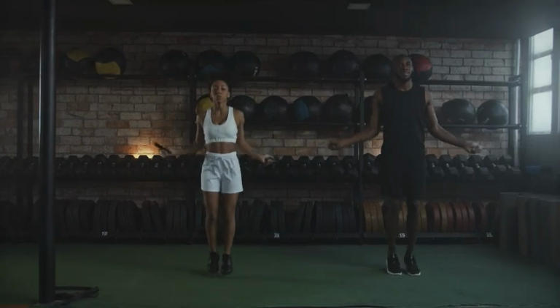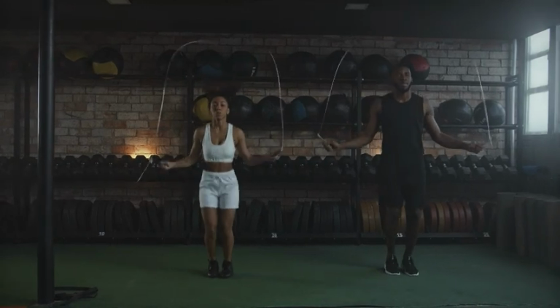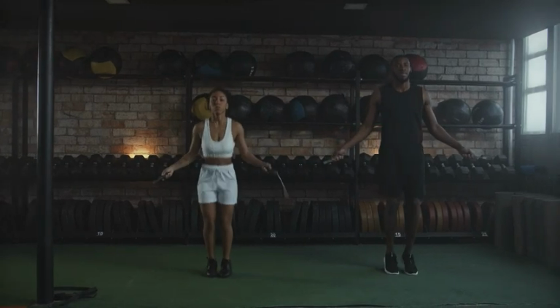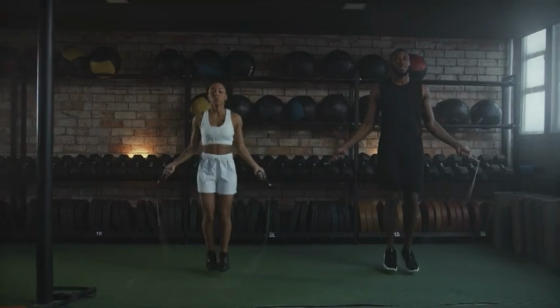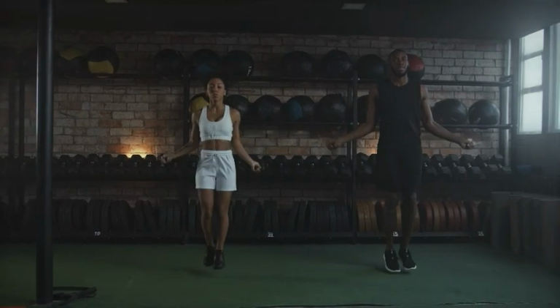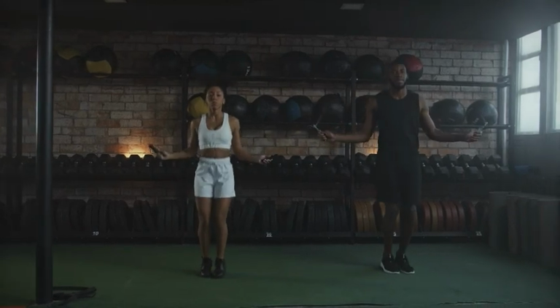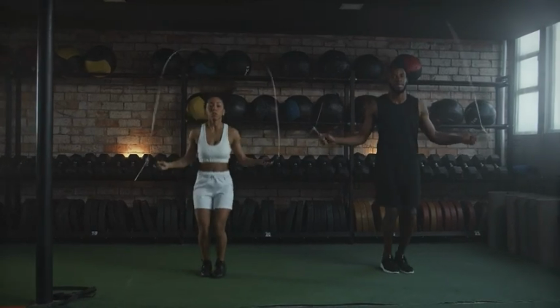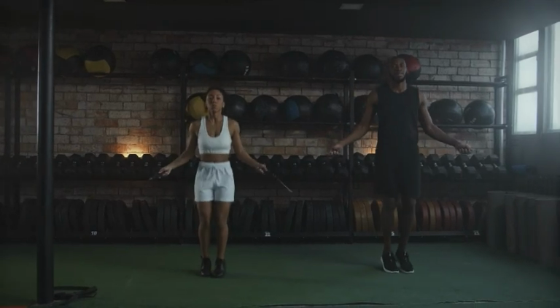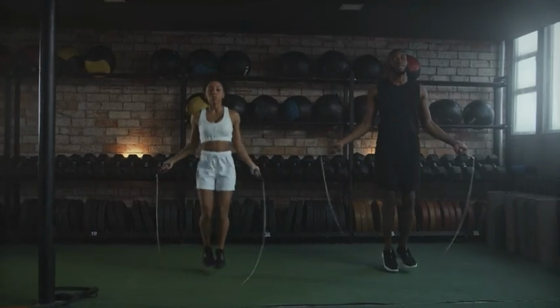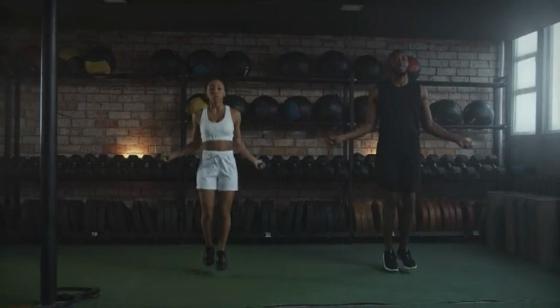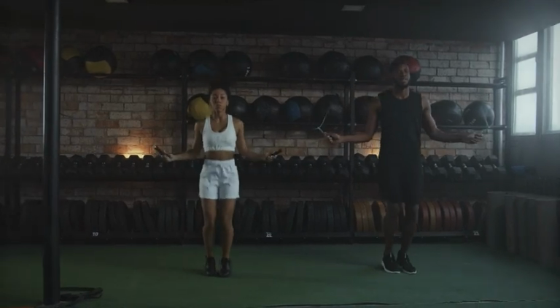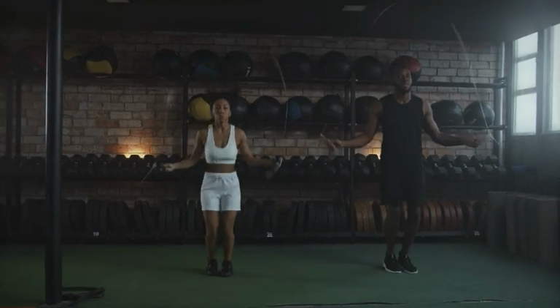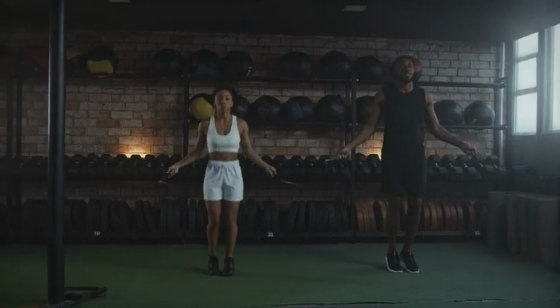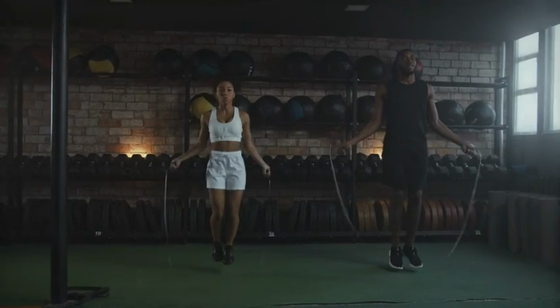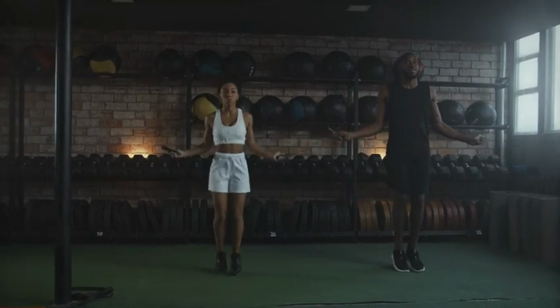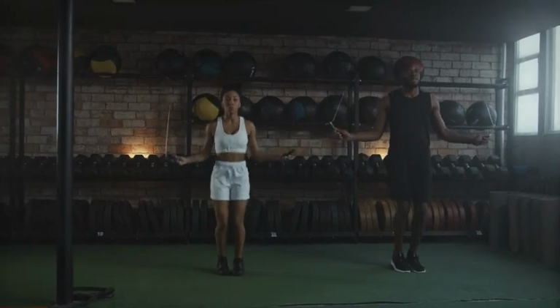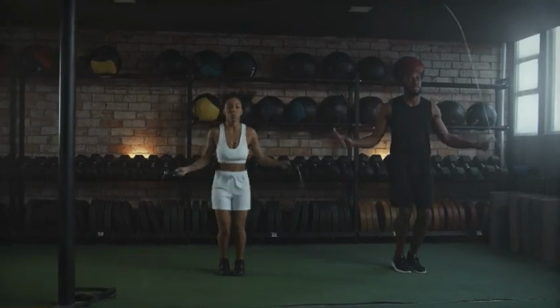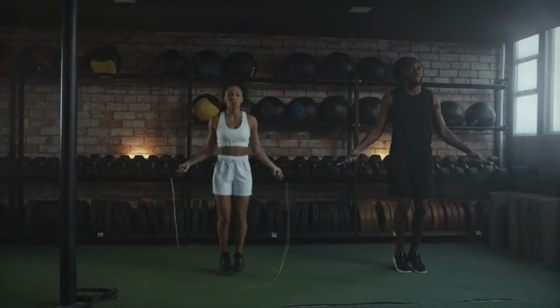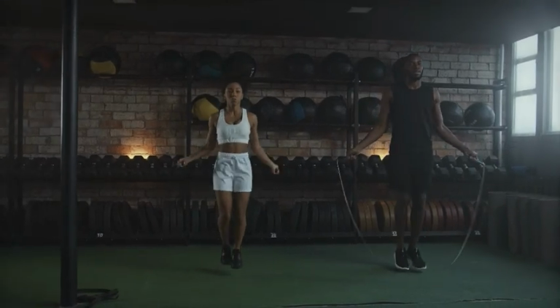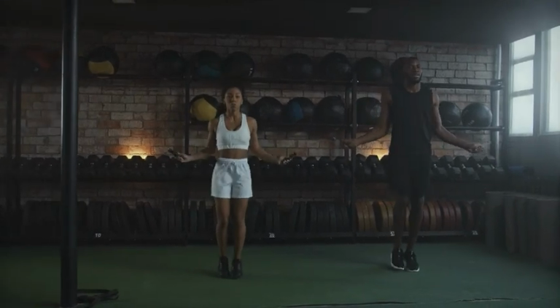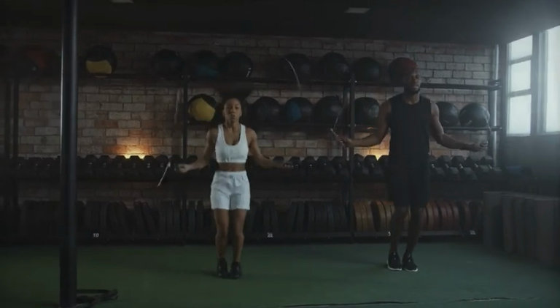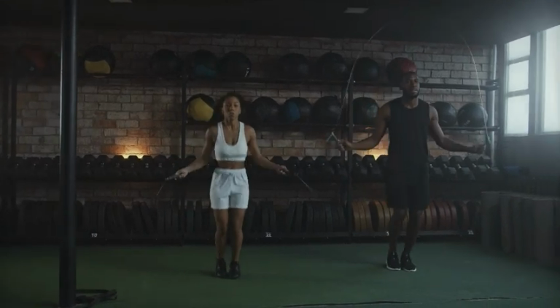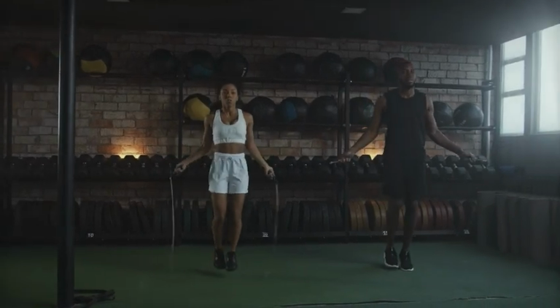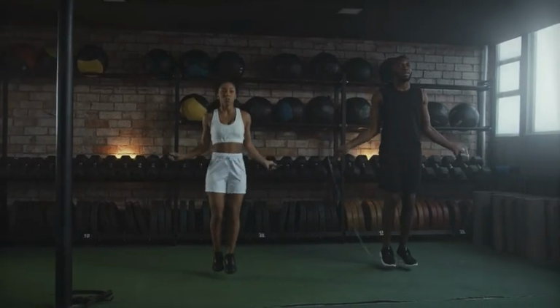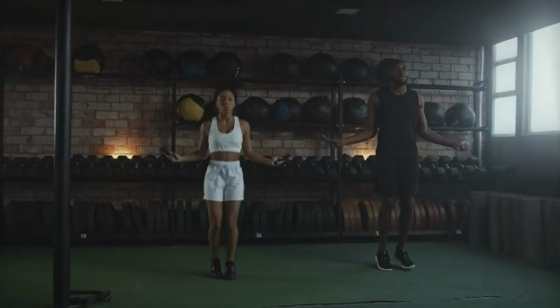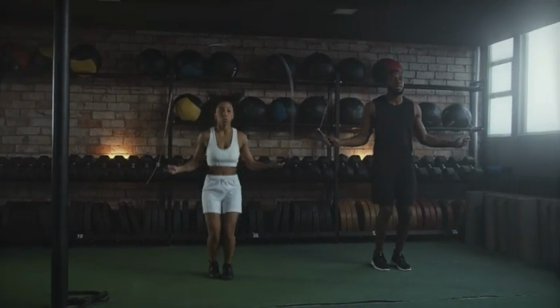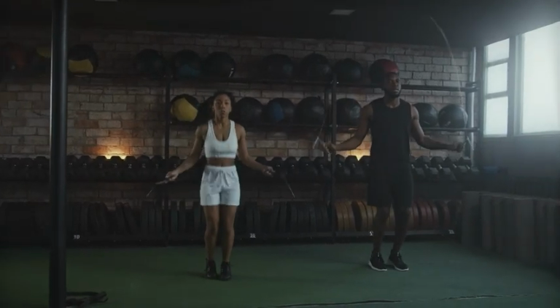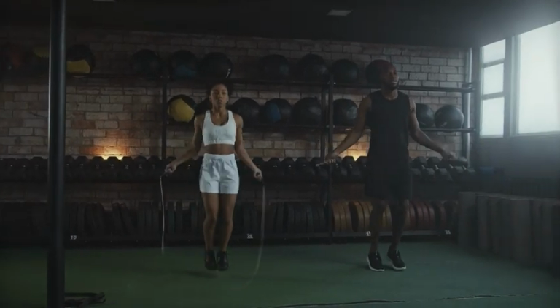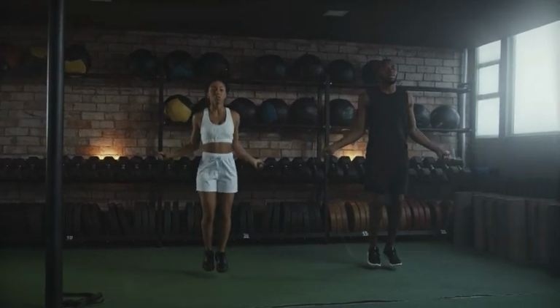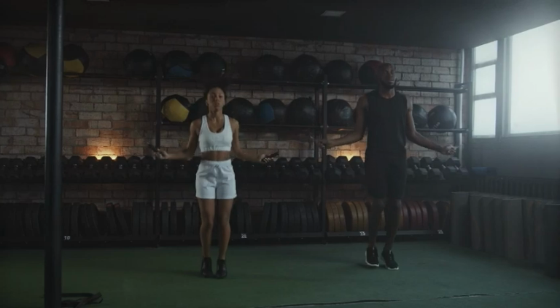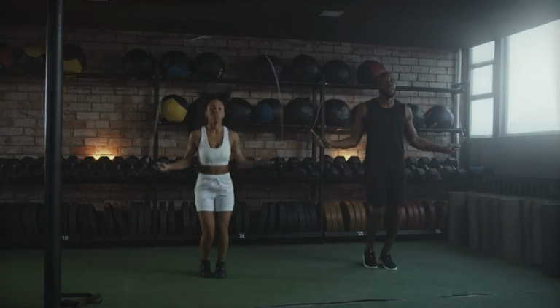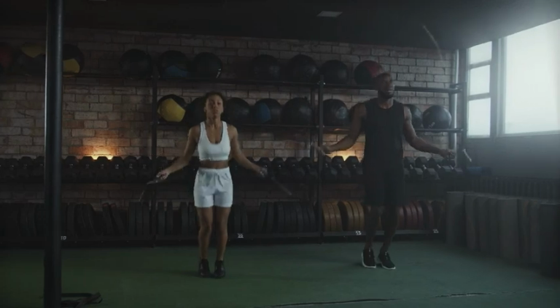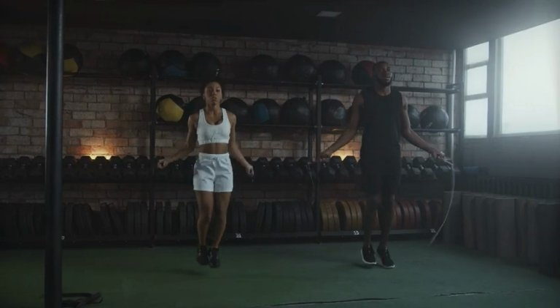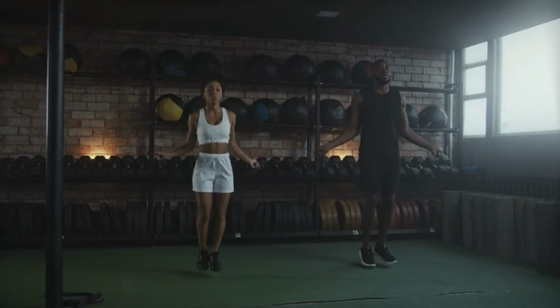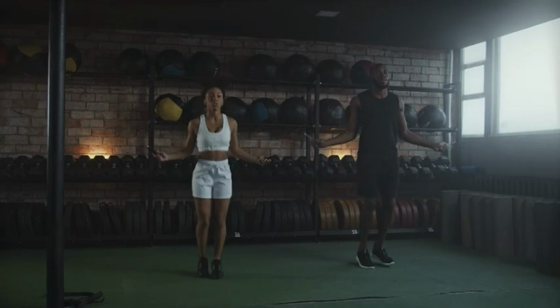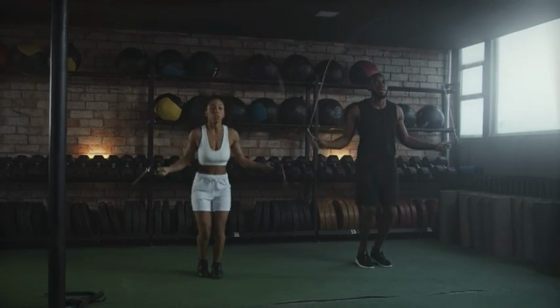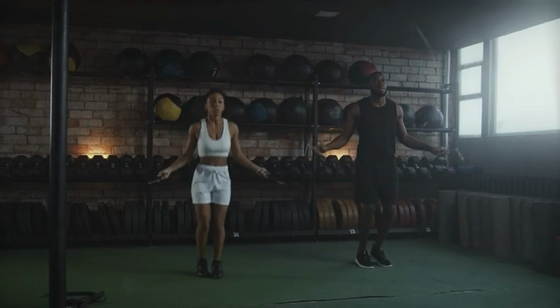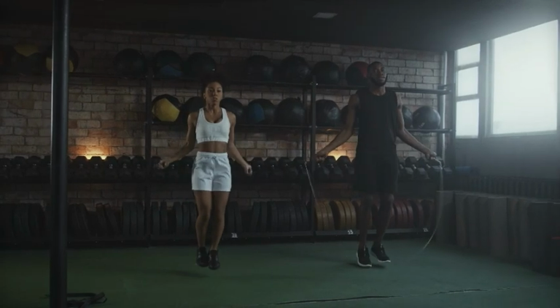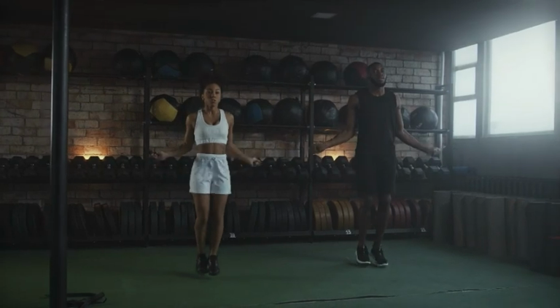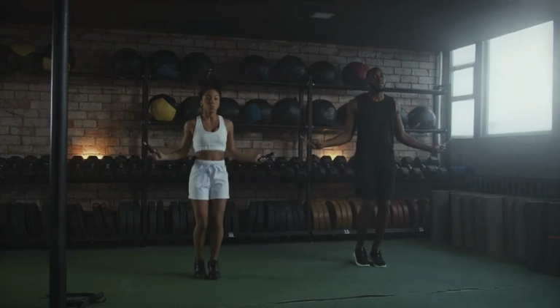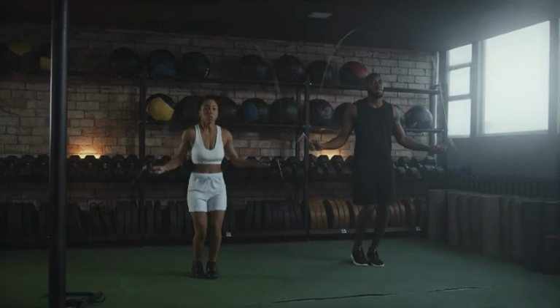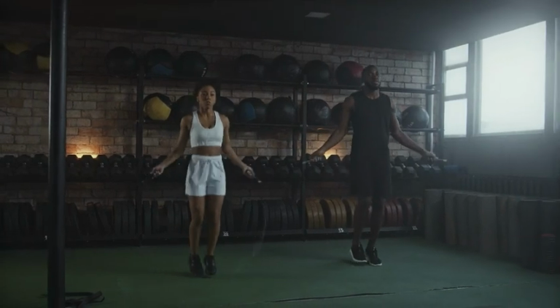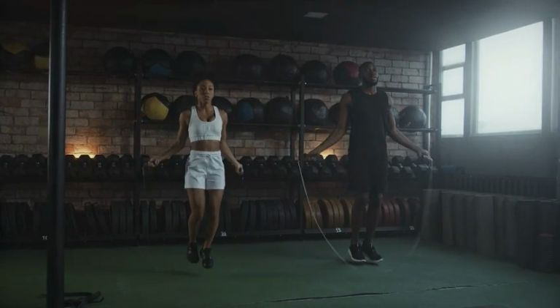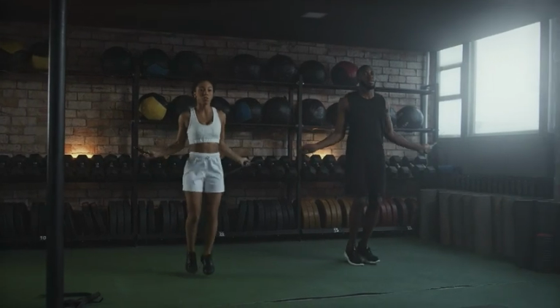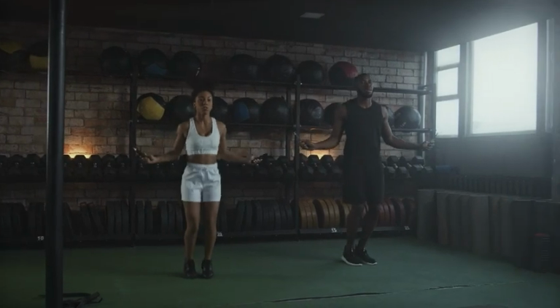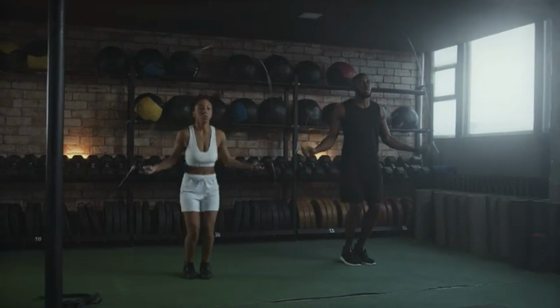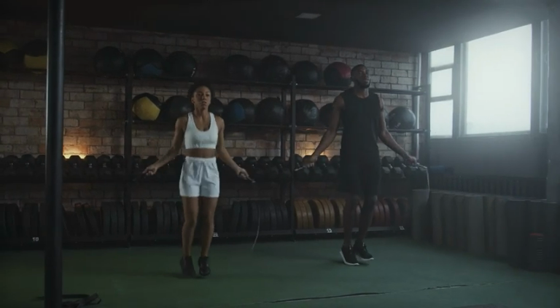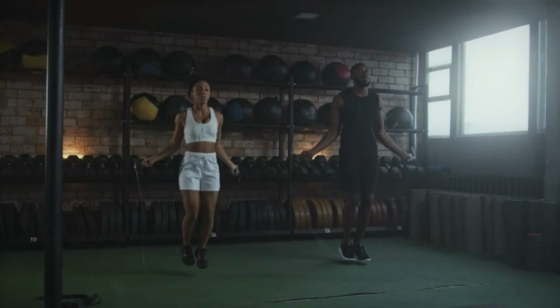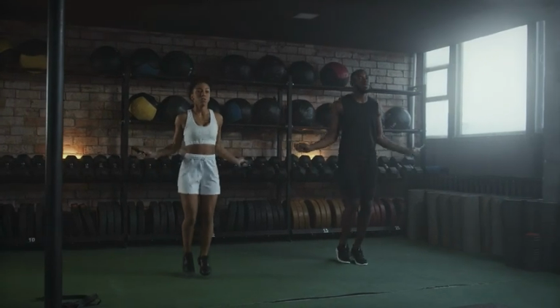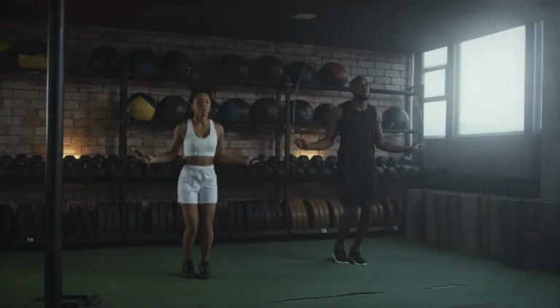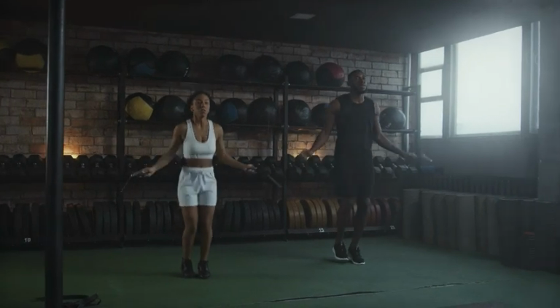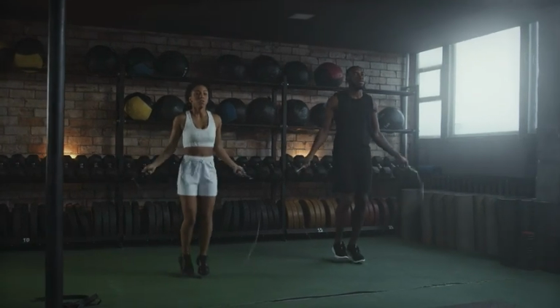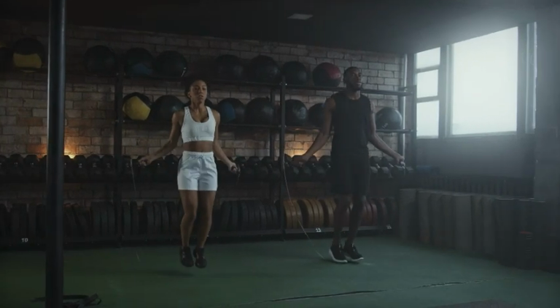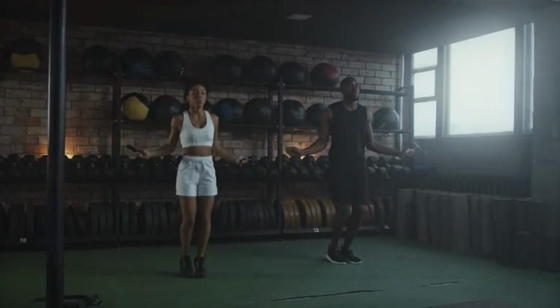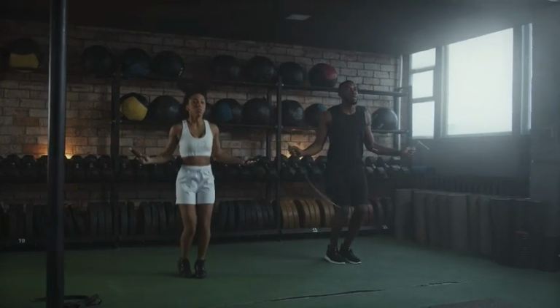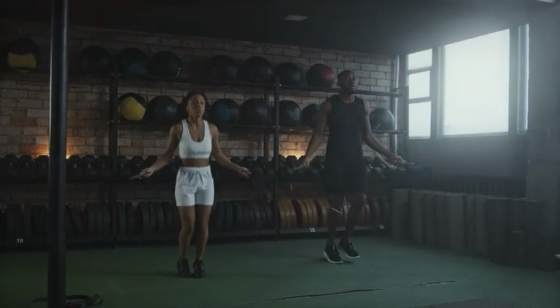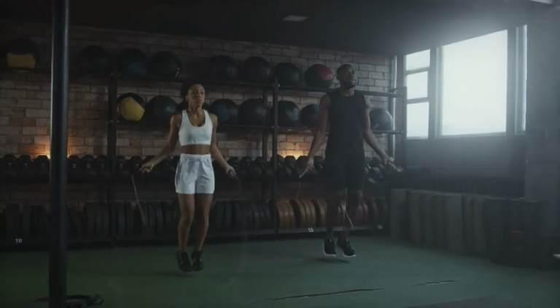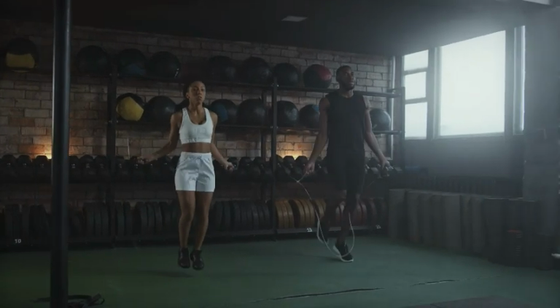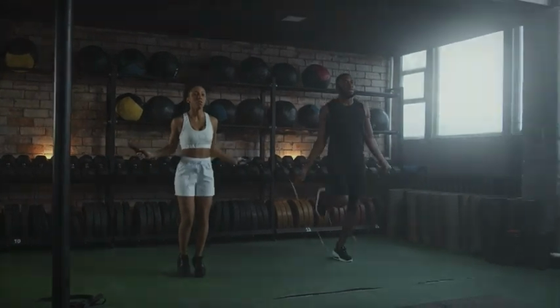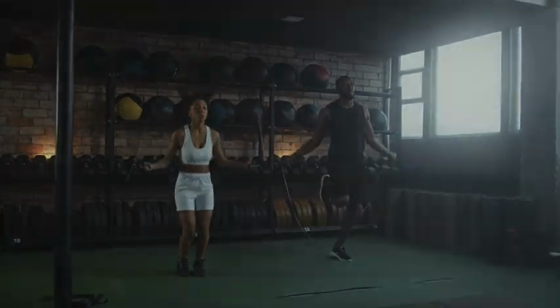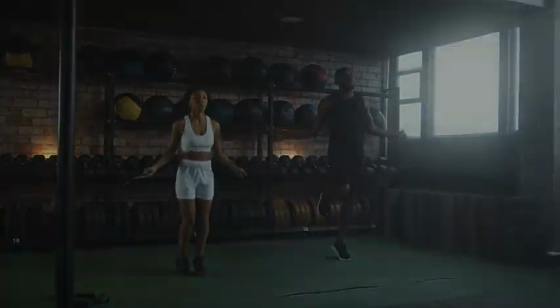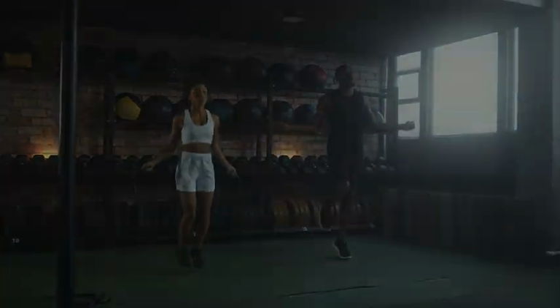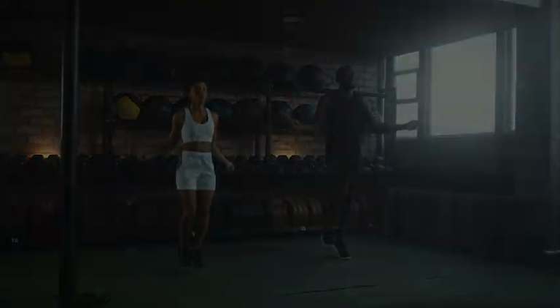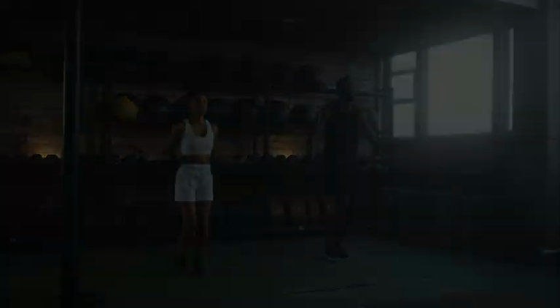You will notice your cardiovascular fitness, coordination, balance, endurance, stamina, and agility improve gradually.